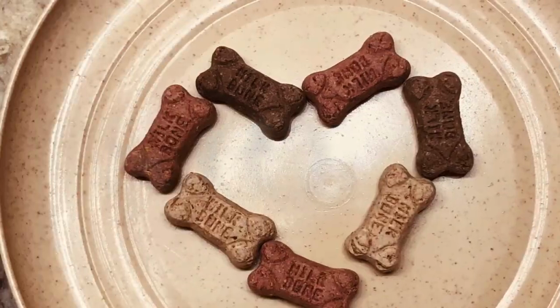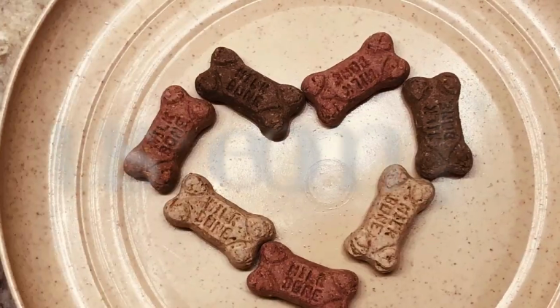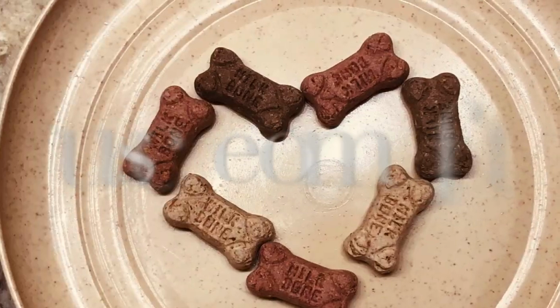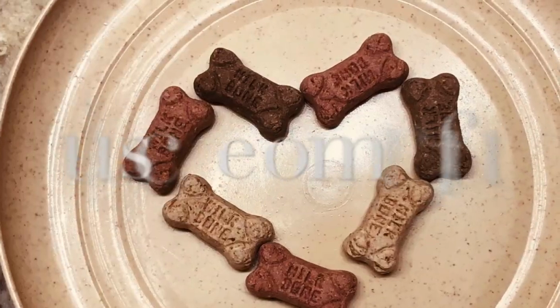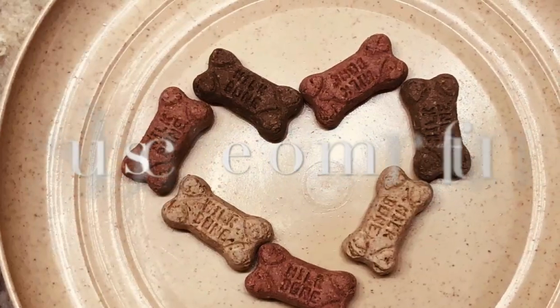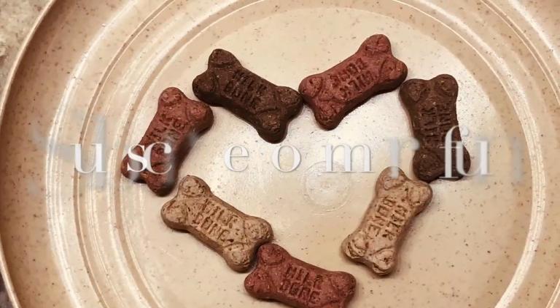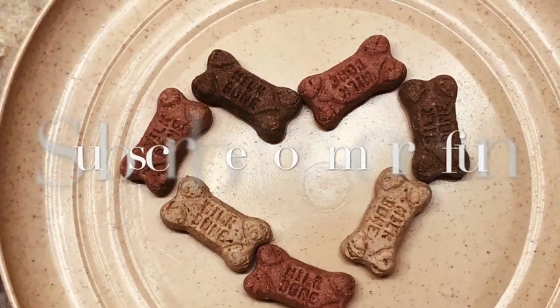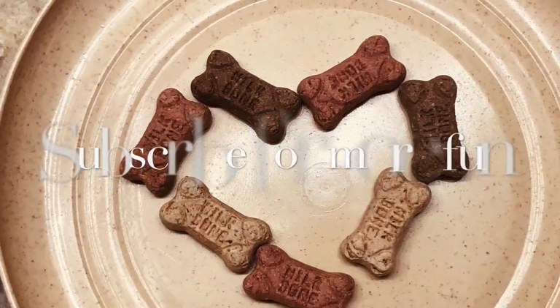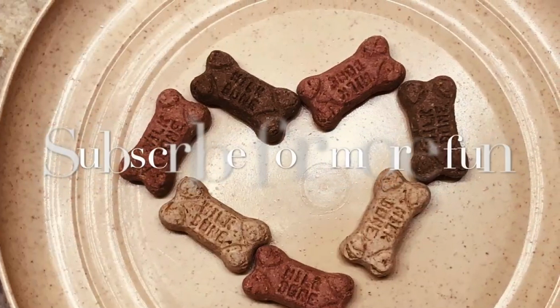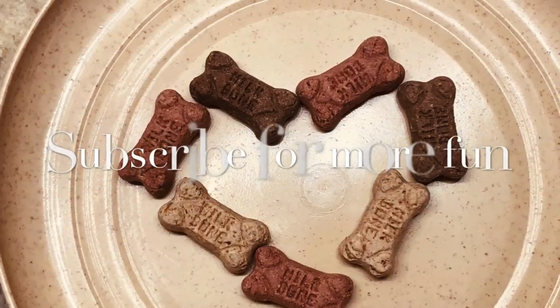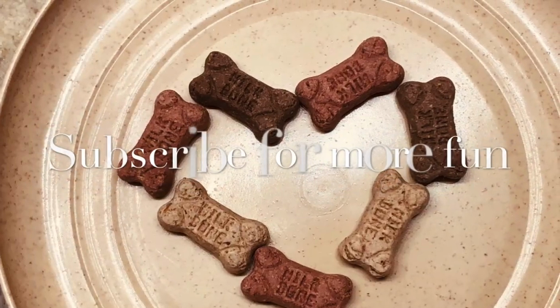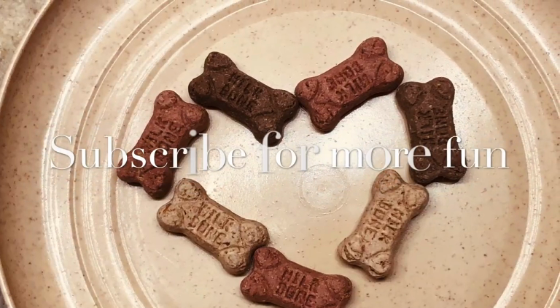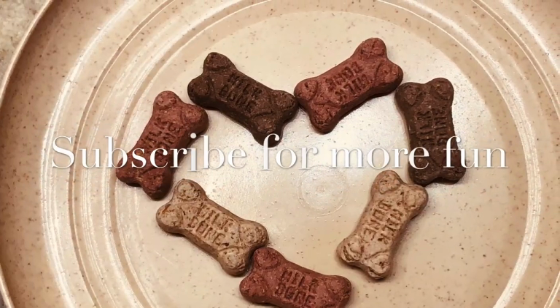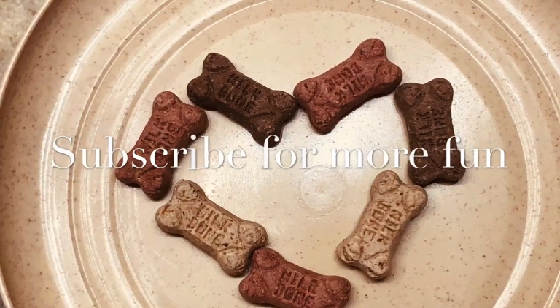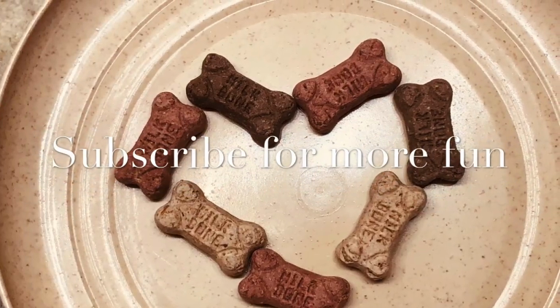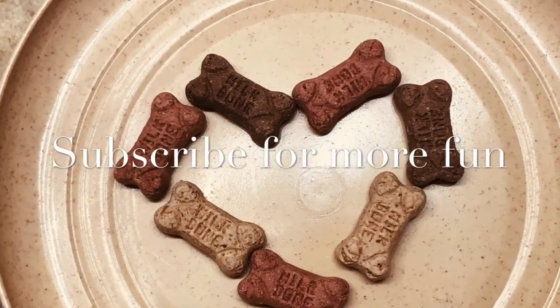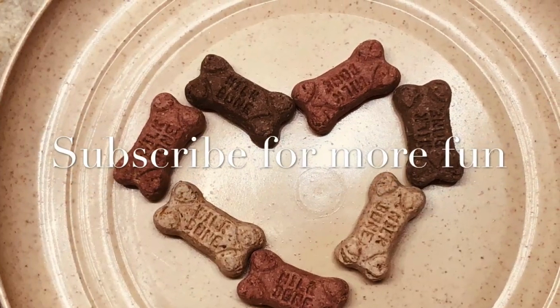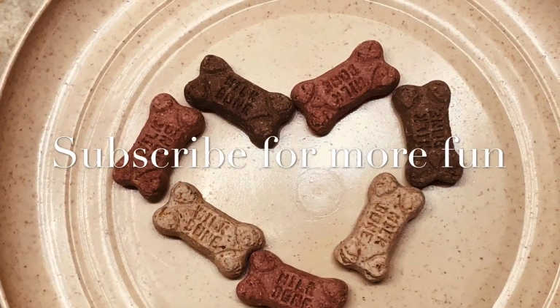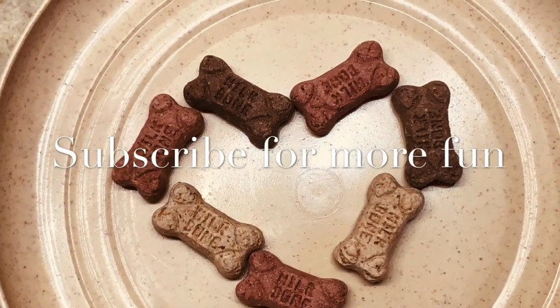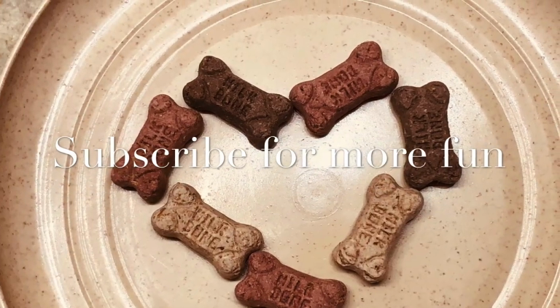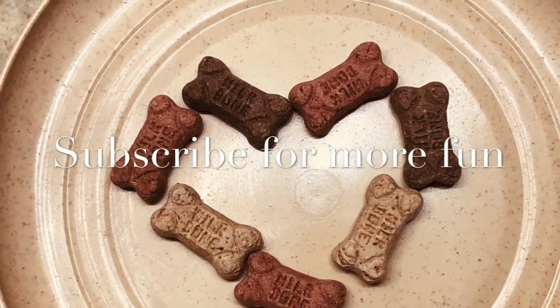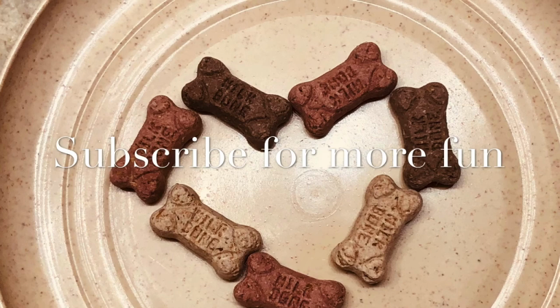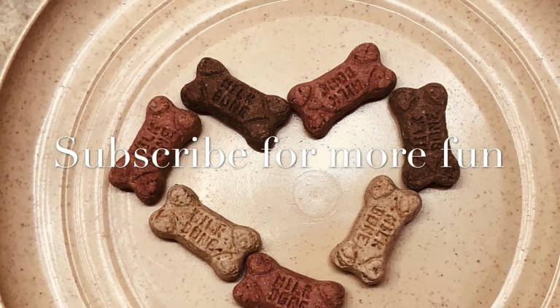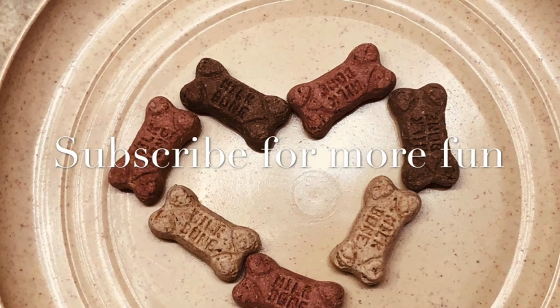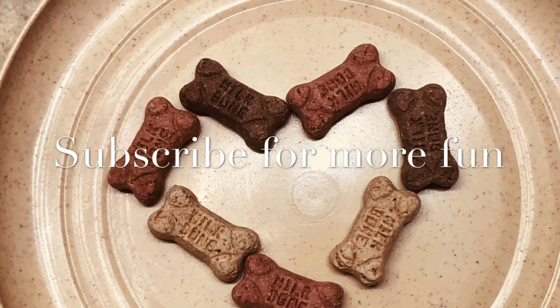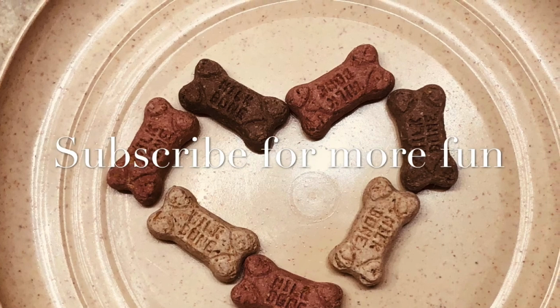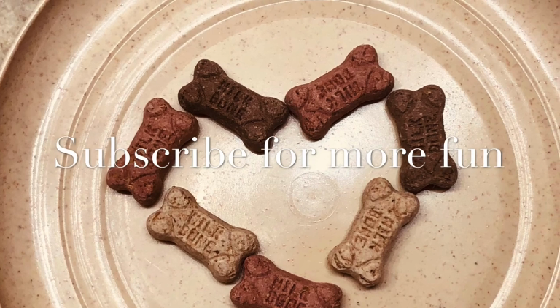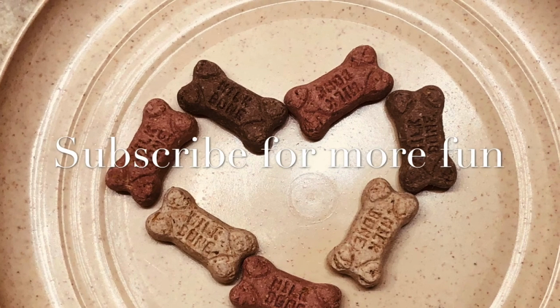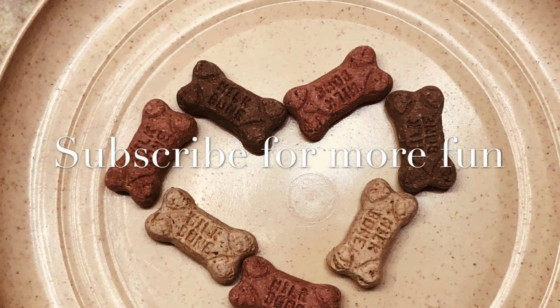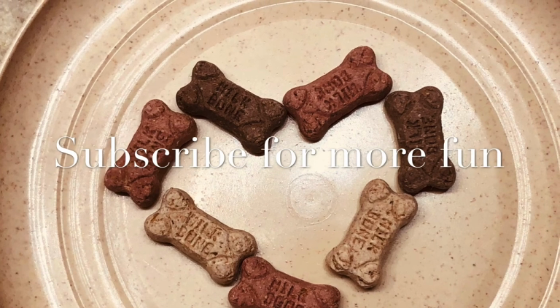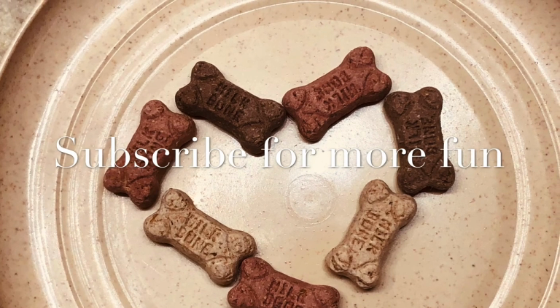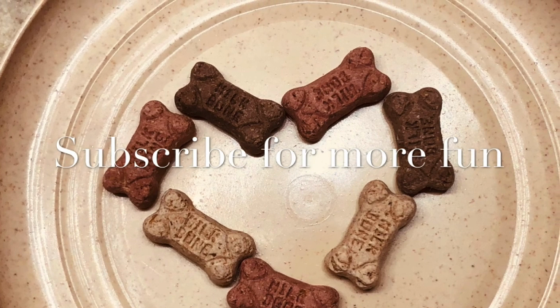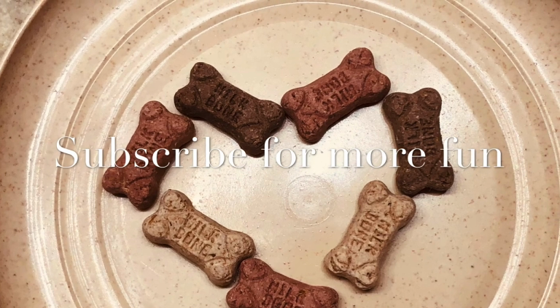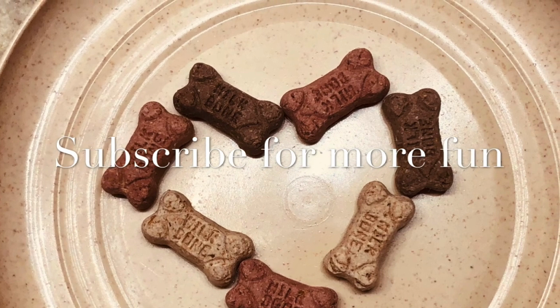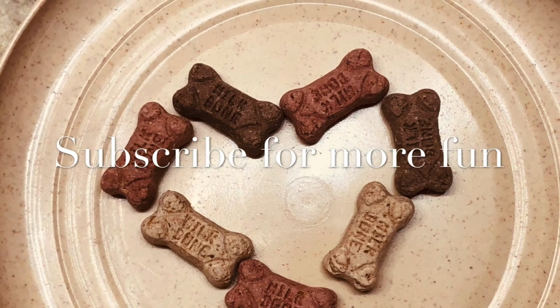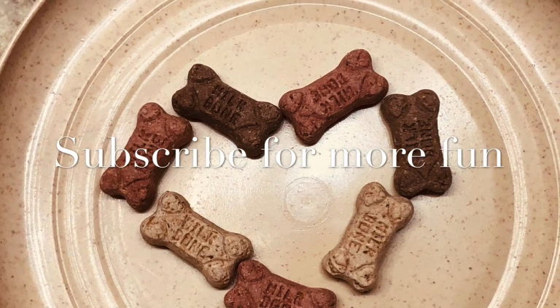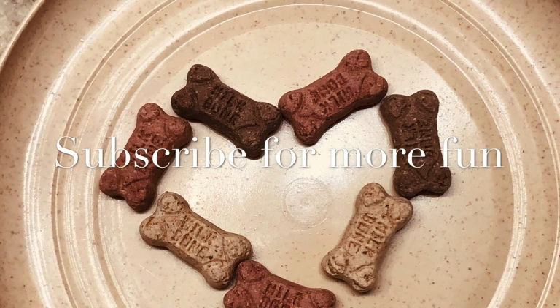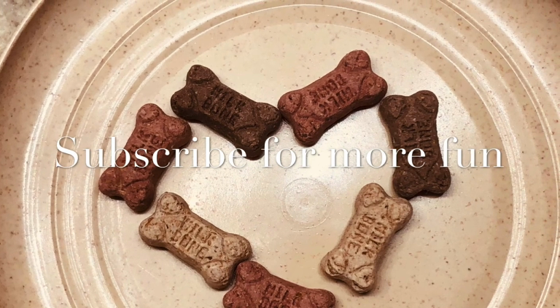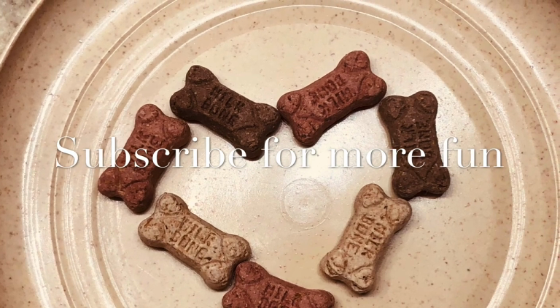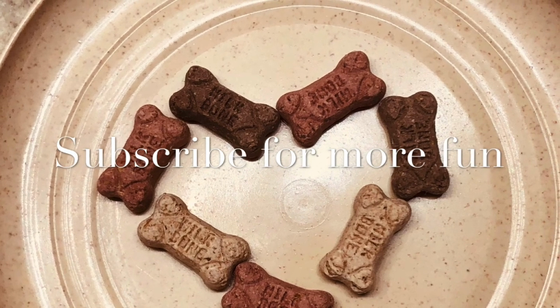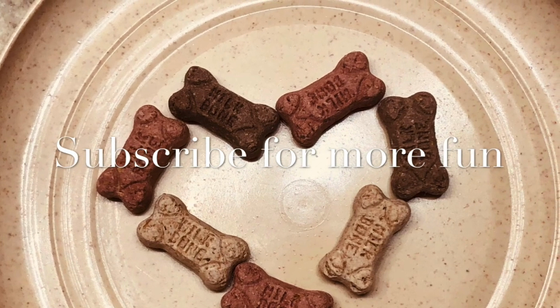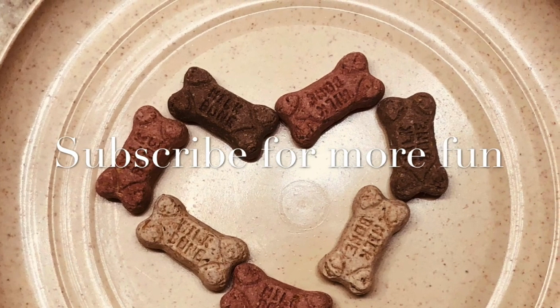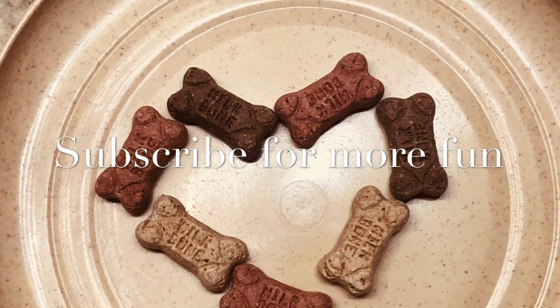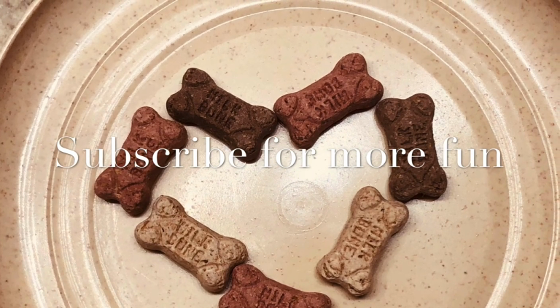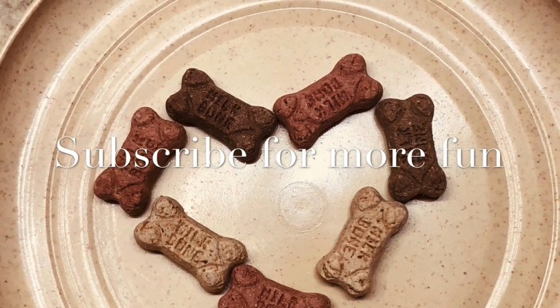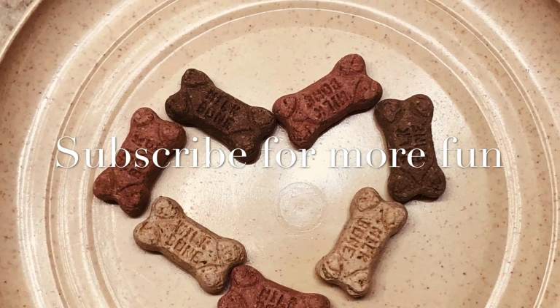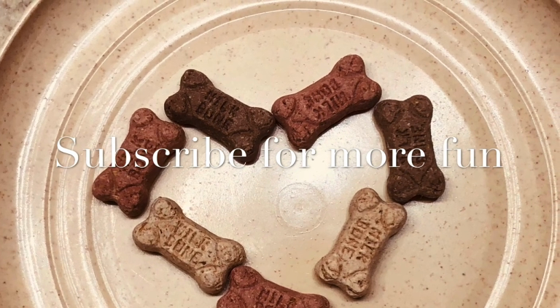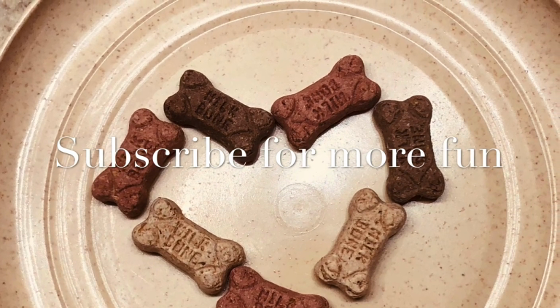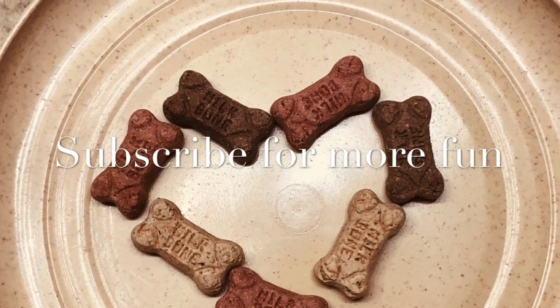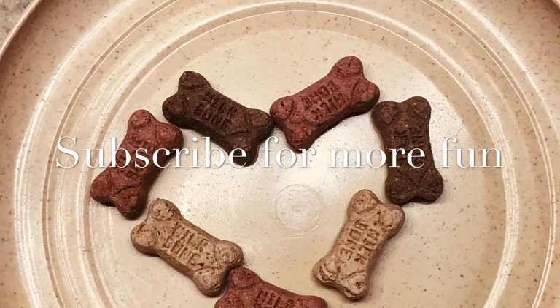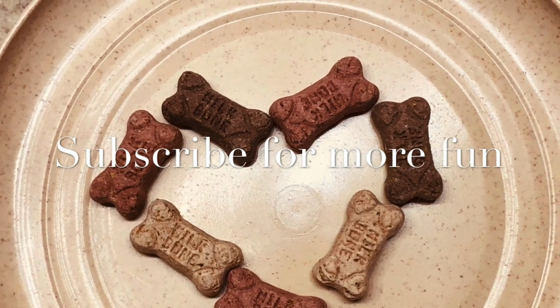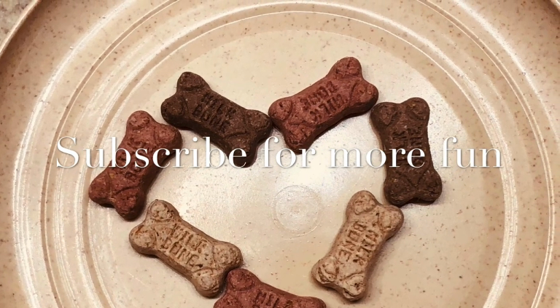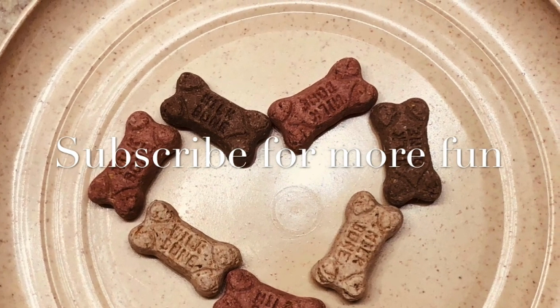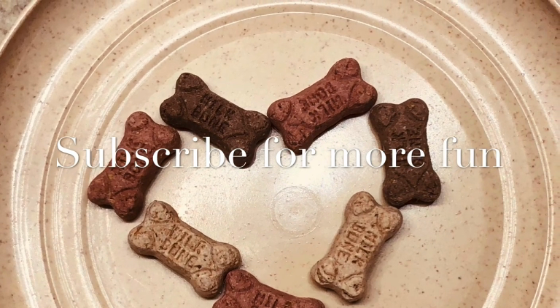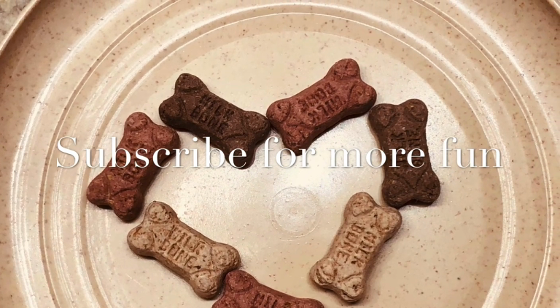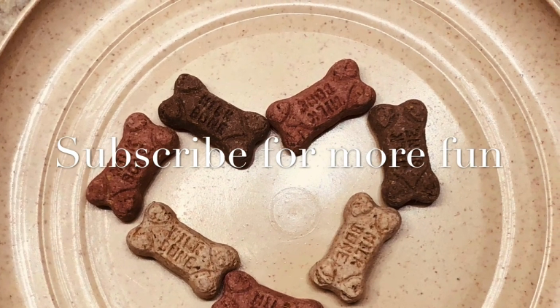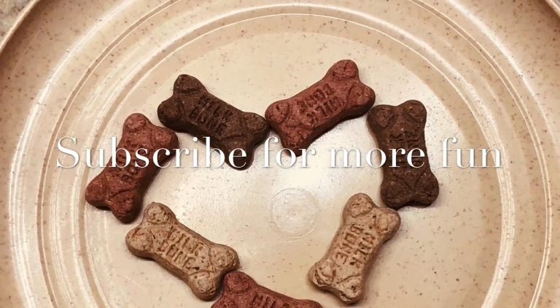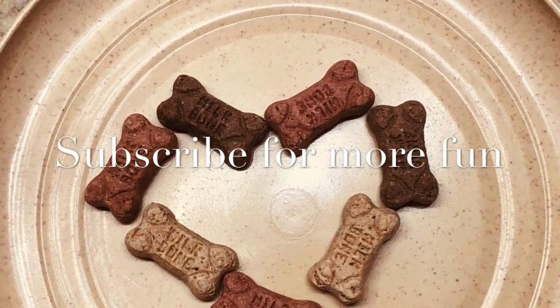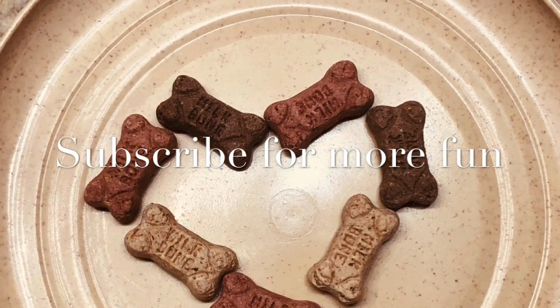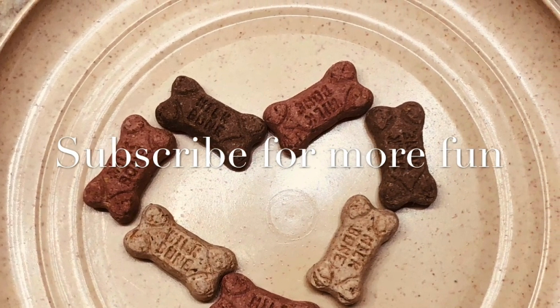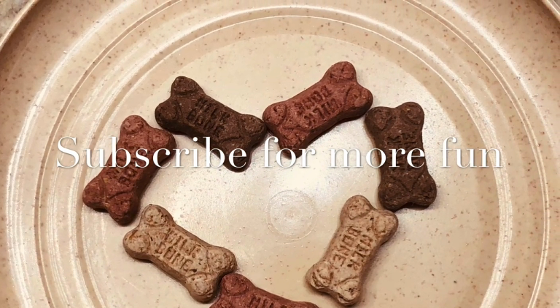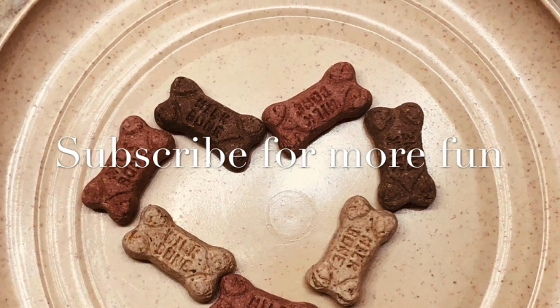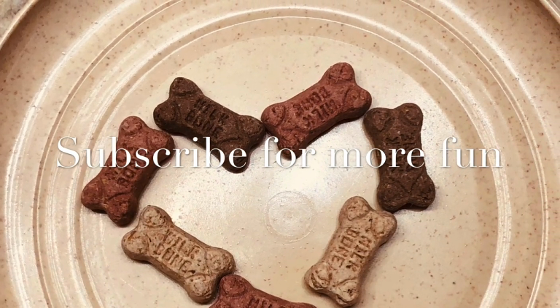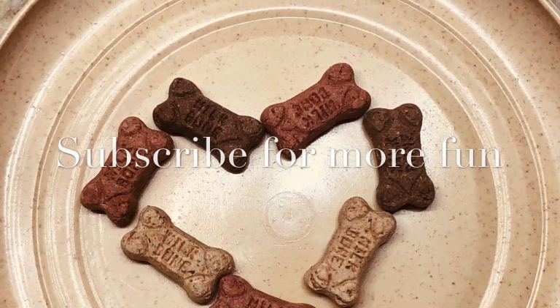Please subscribe for more fun and give us some comments with future challenge ideas!